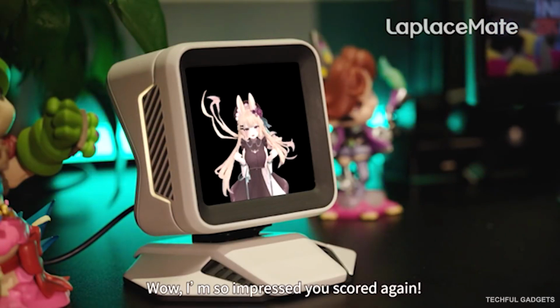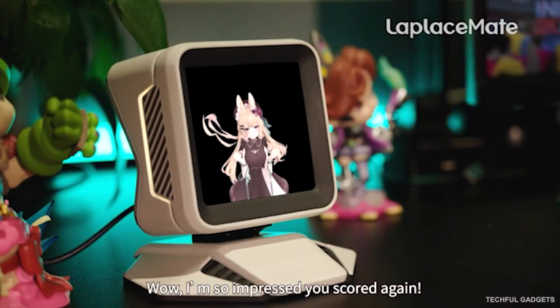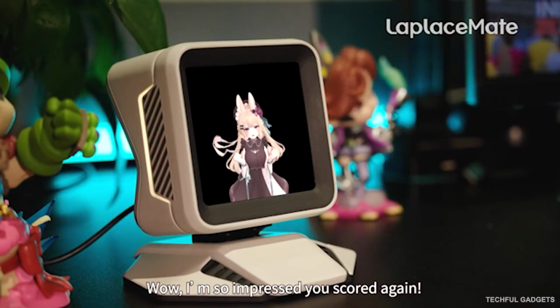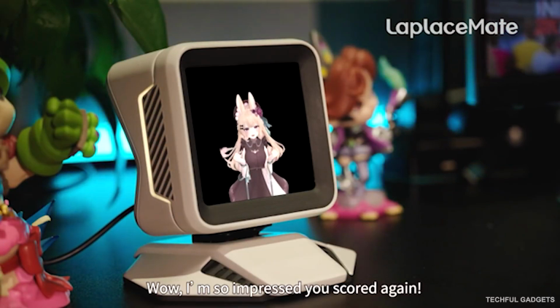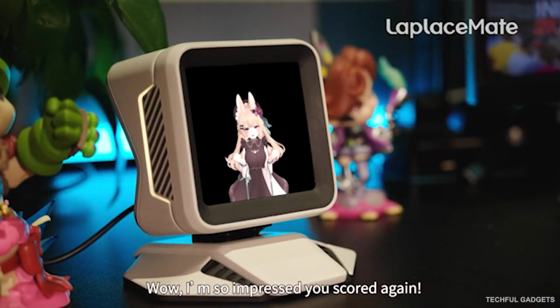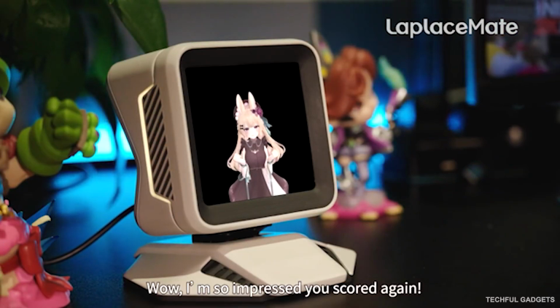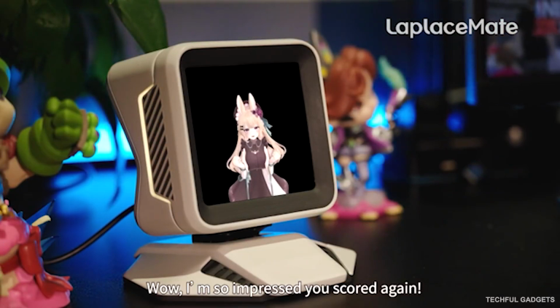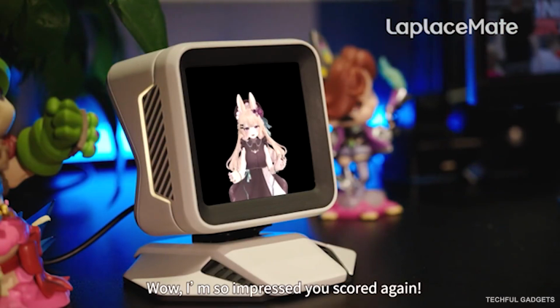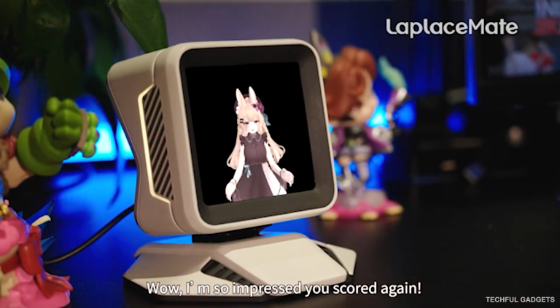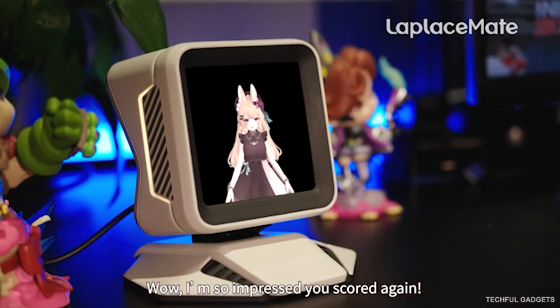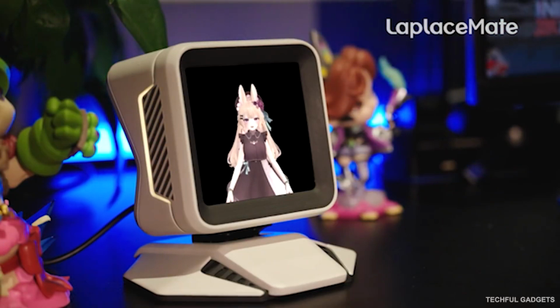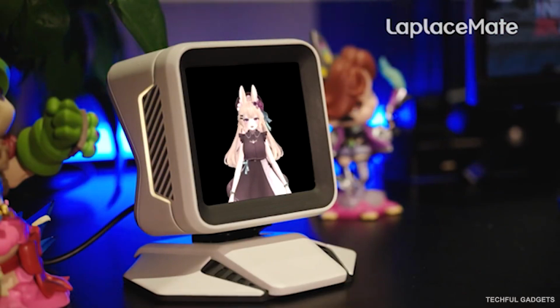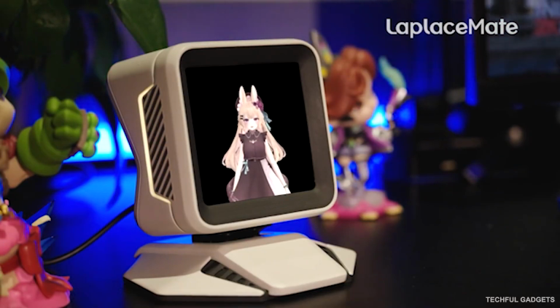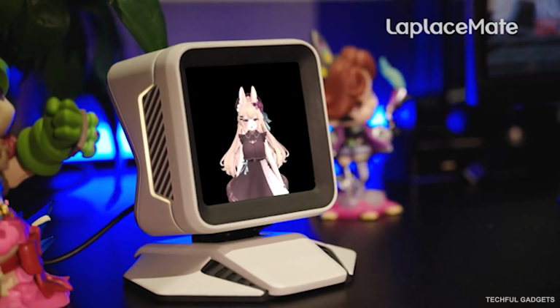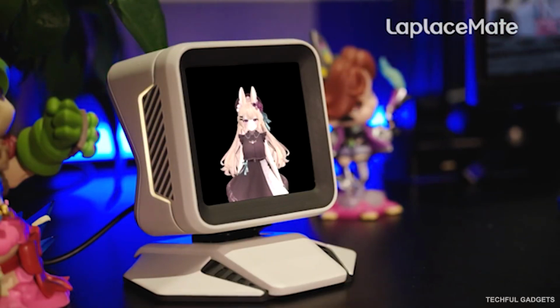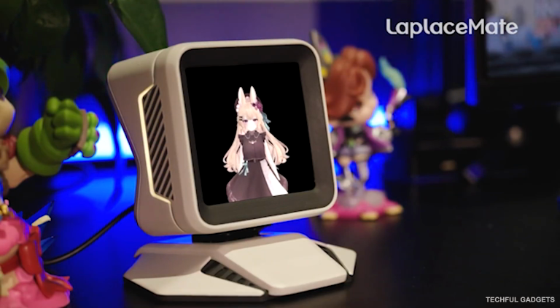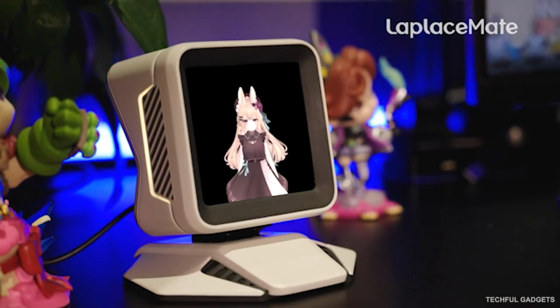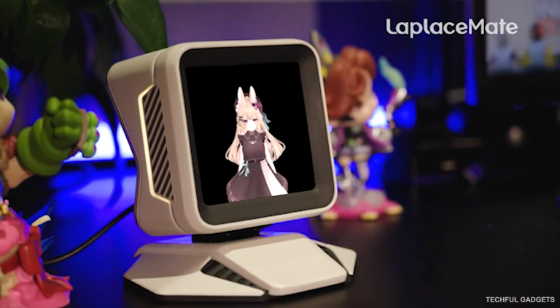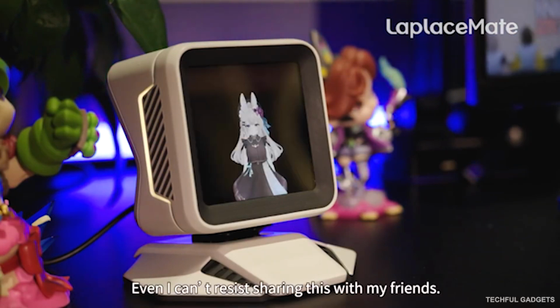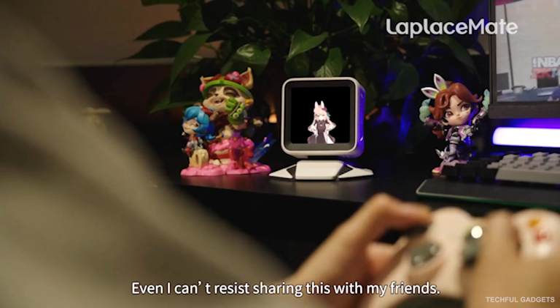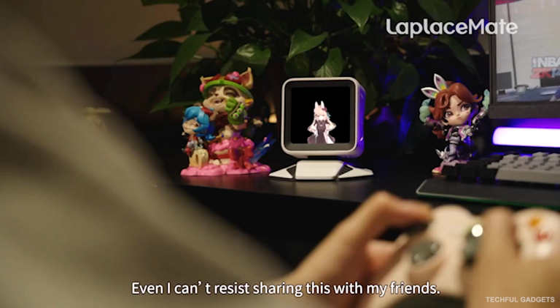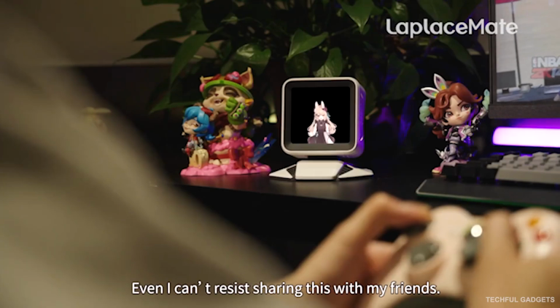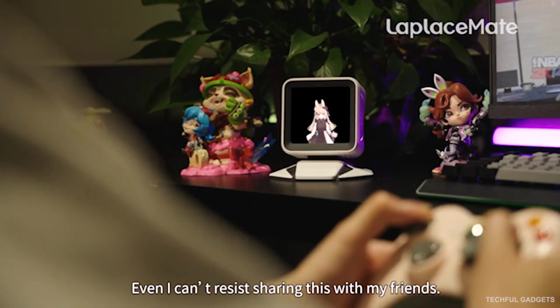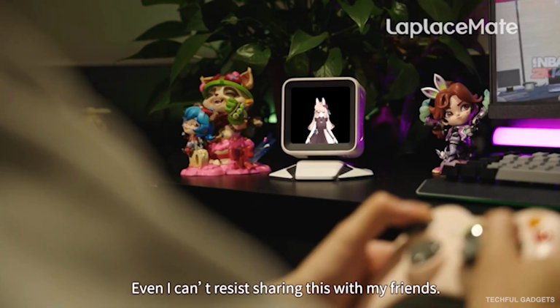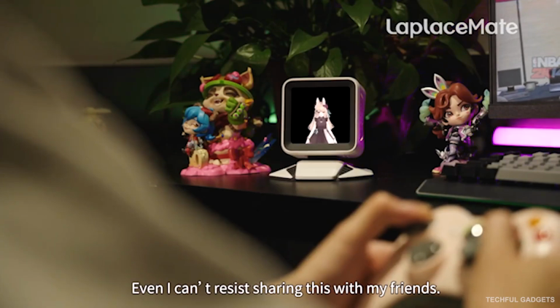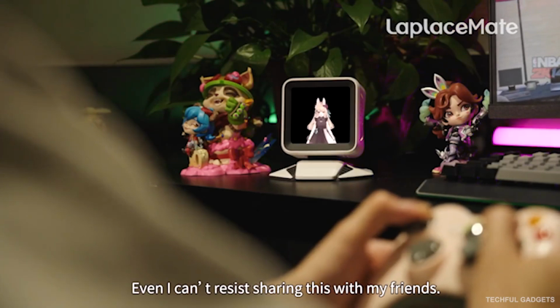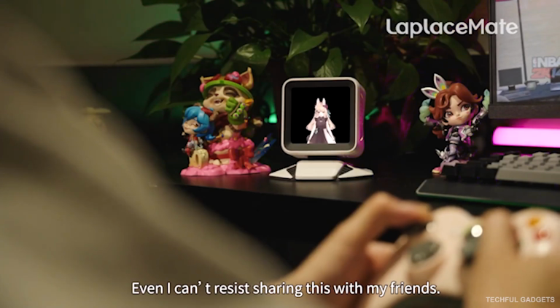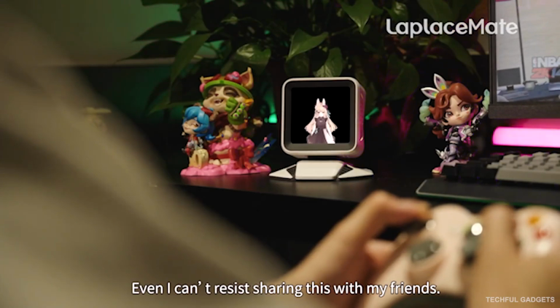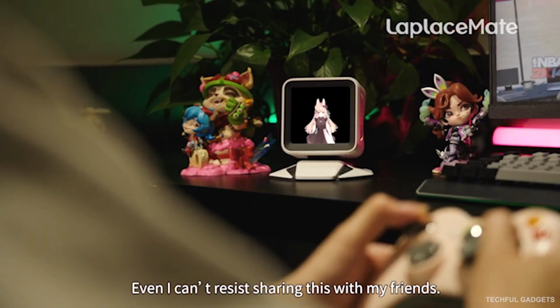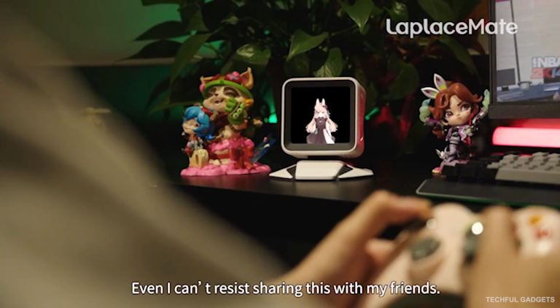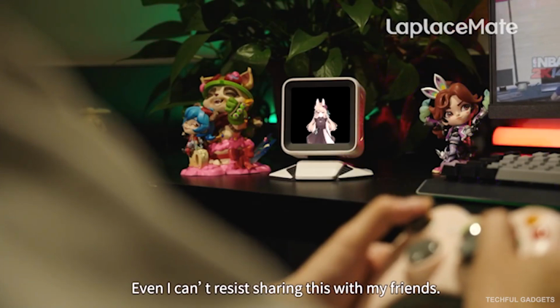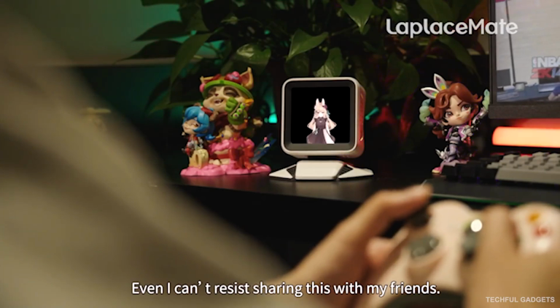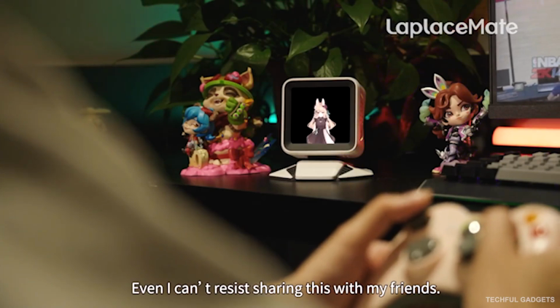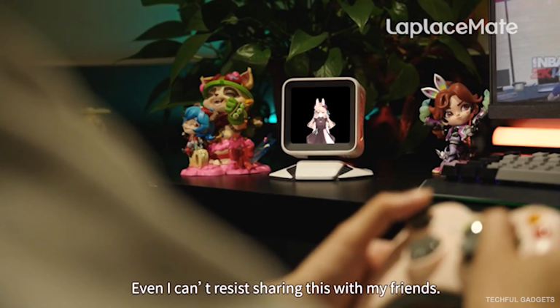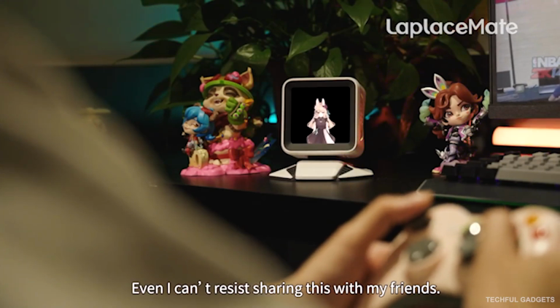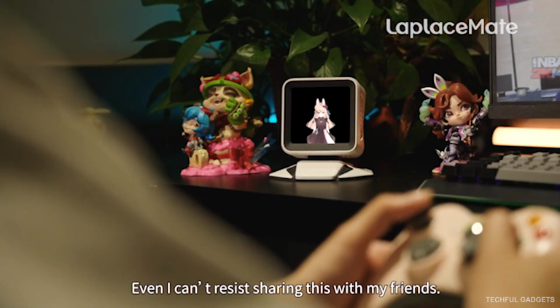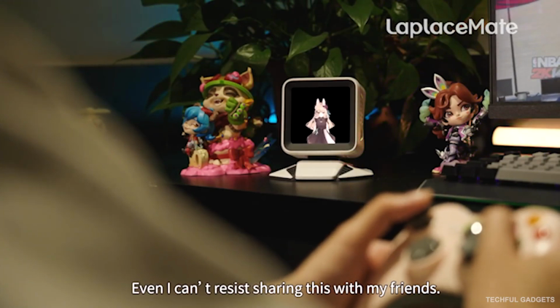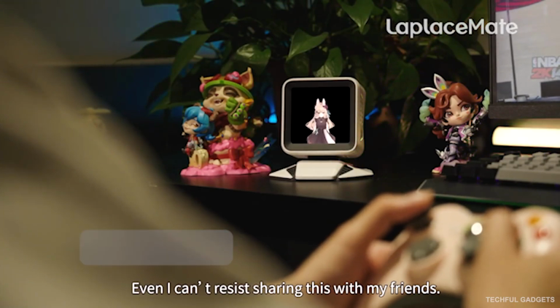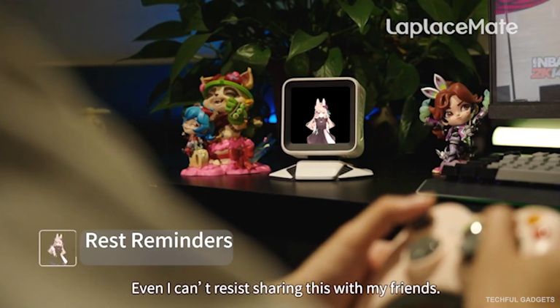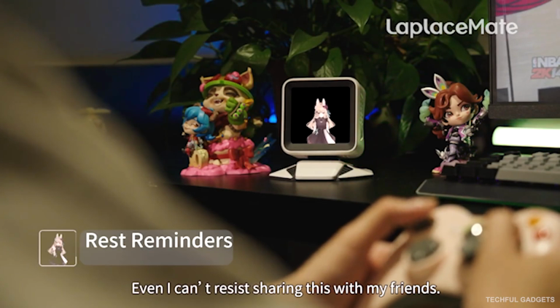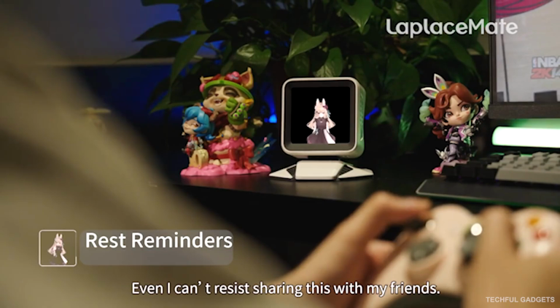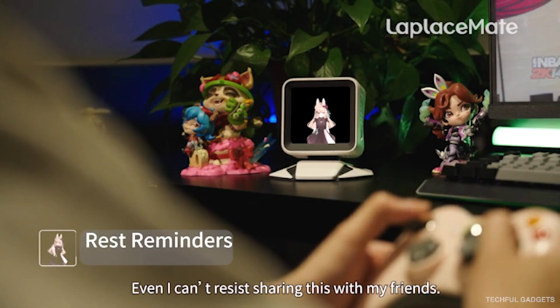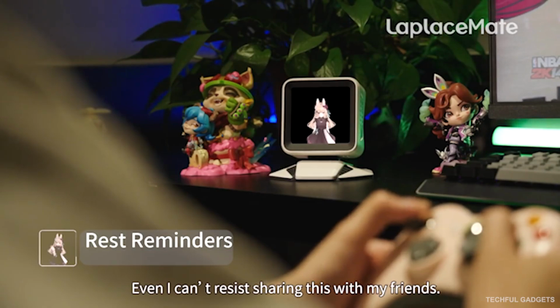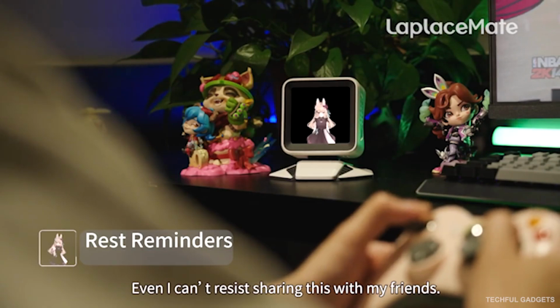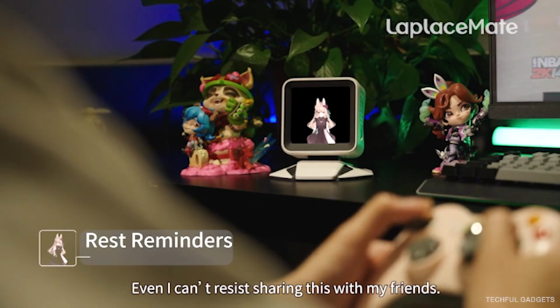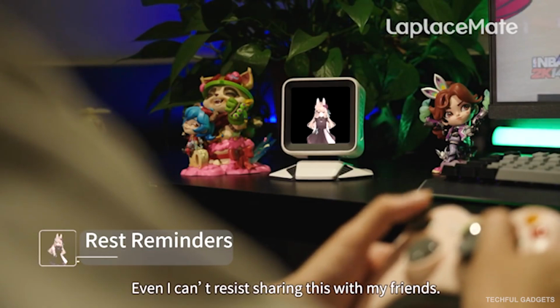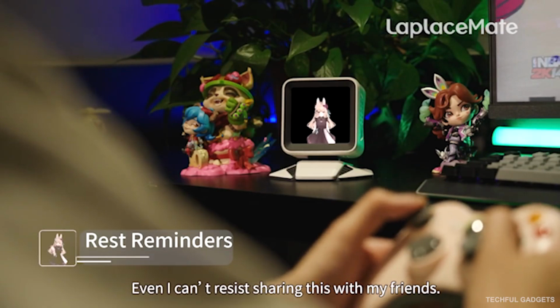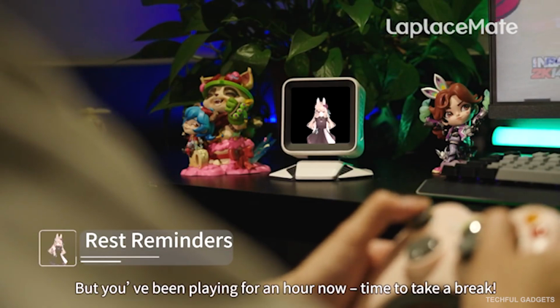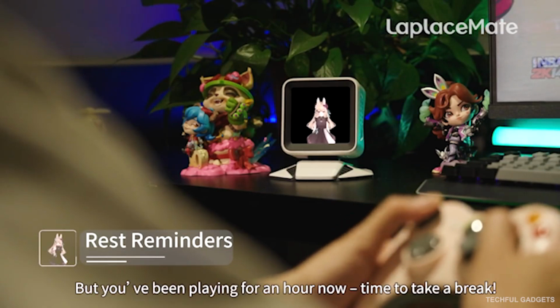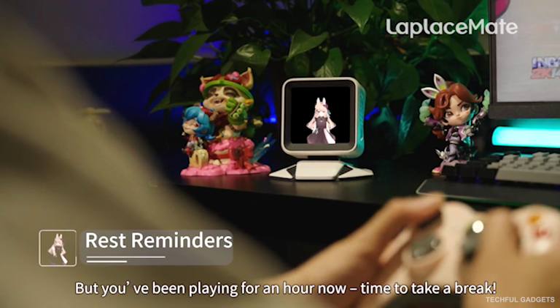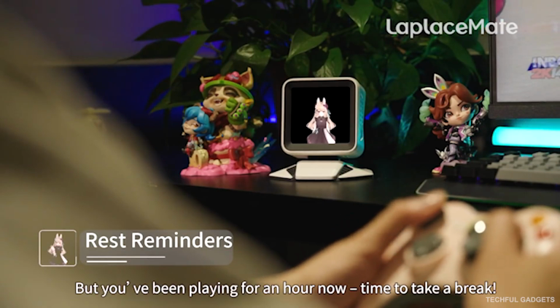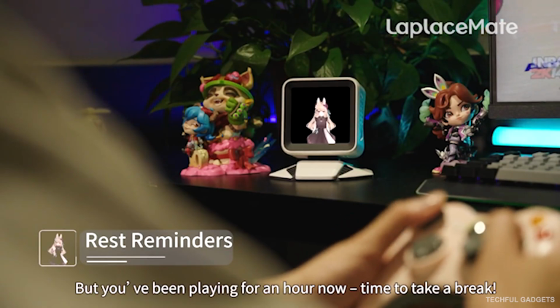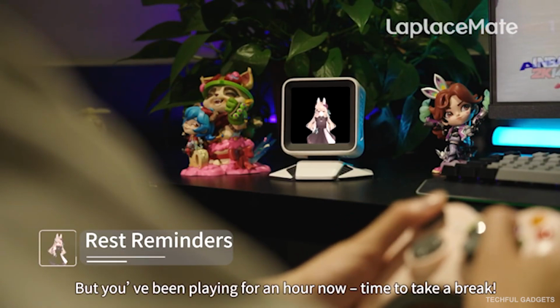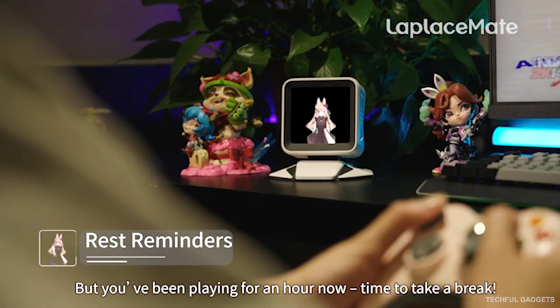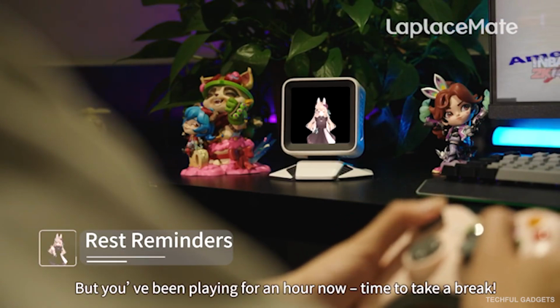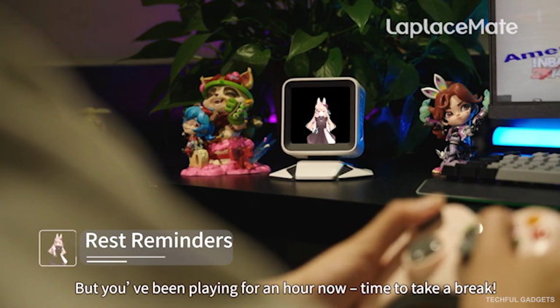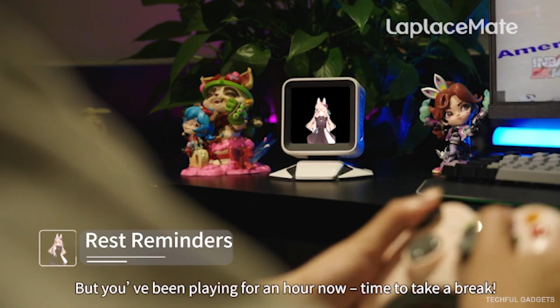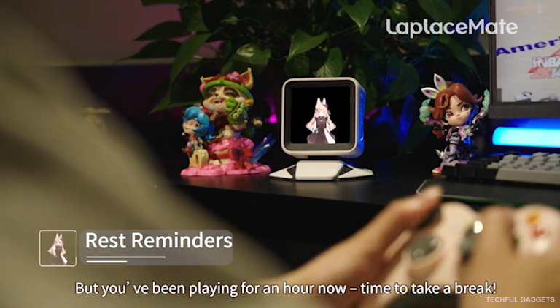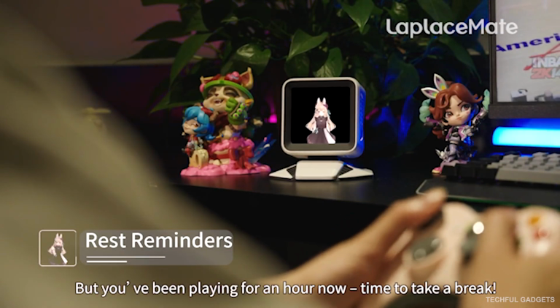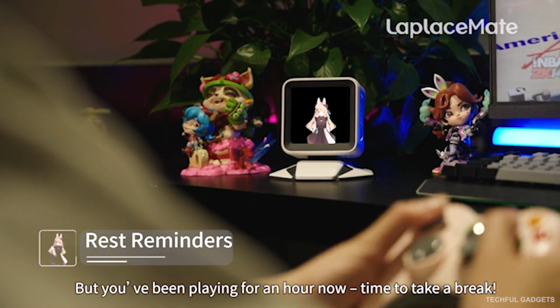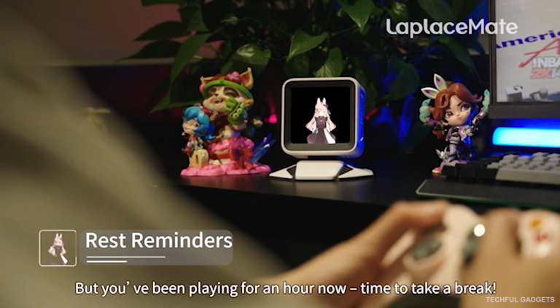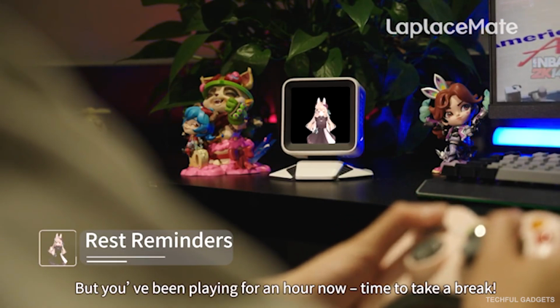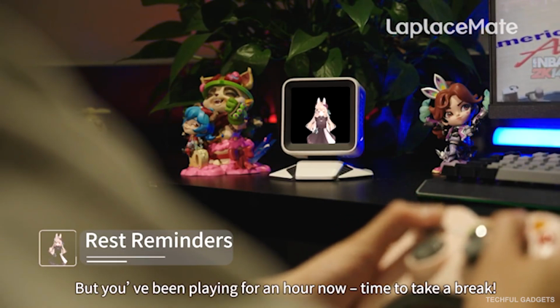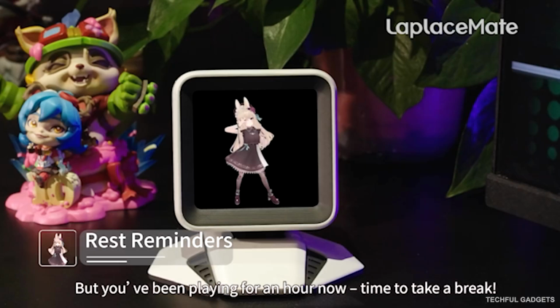Personal, expressive, and fully customizable — LaPlacemate becomes a companion that grows with you.